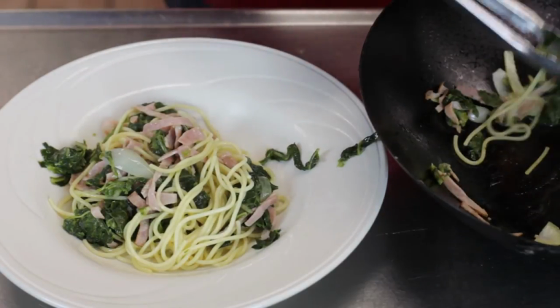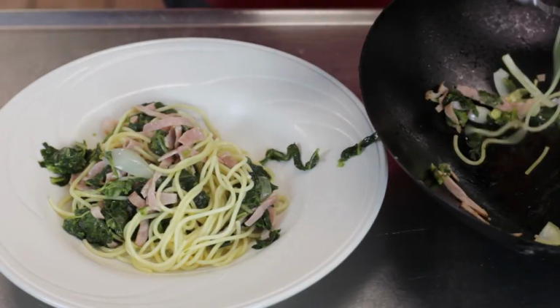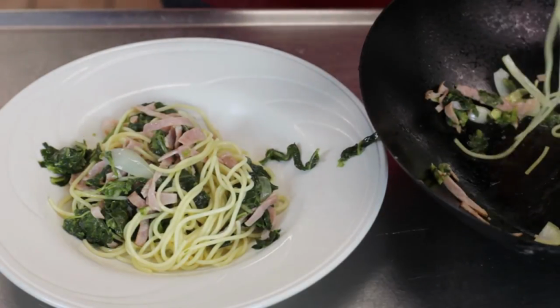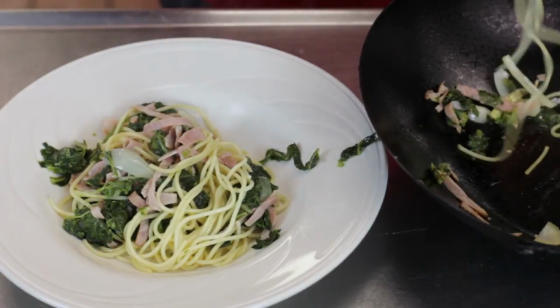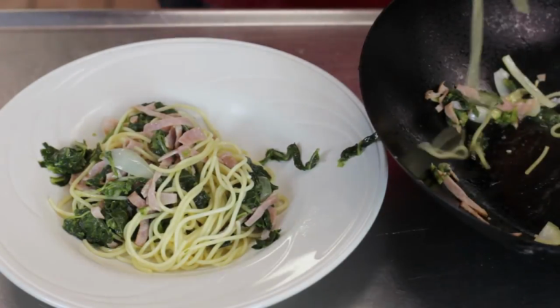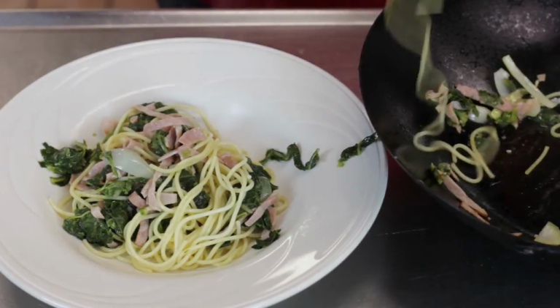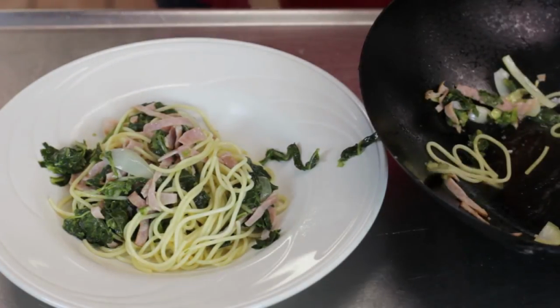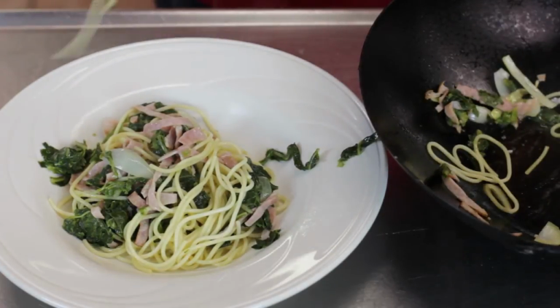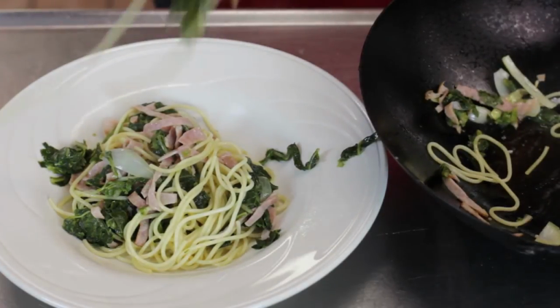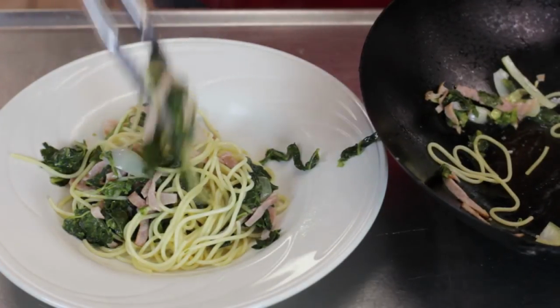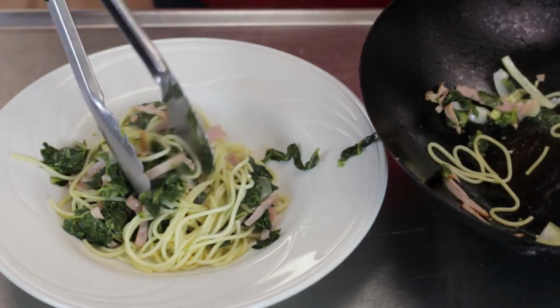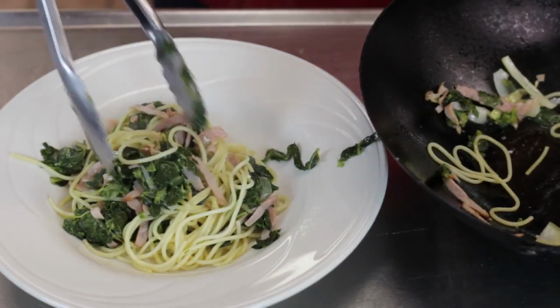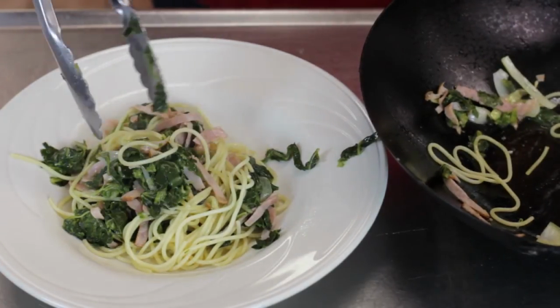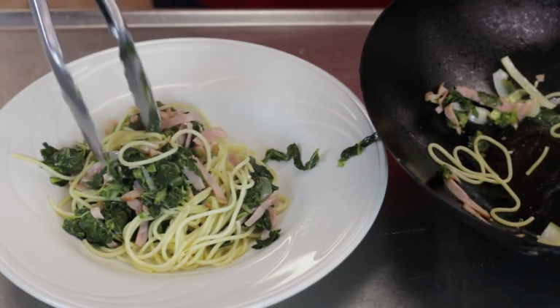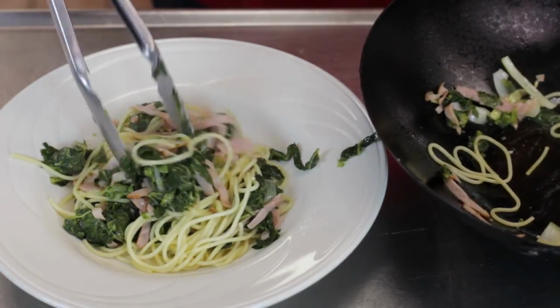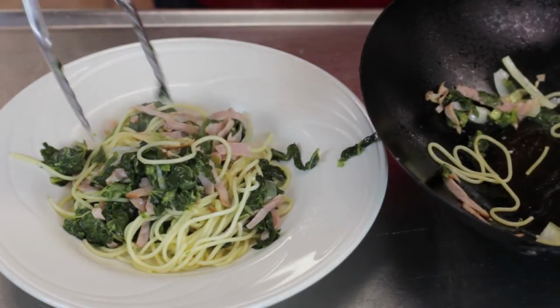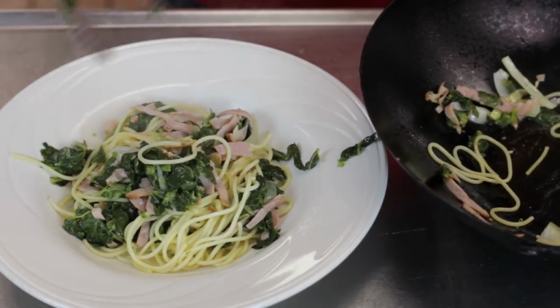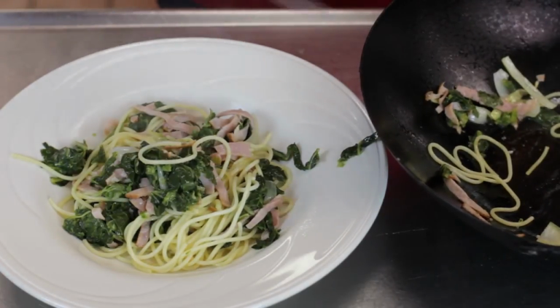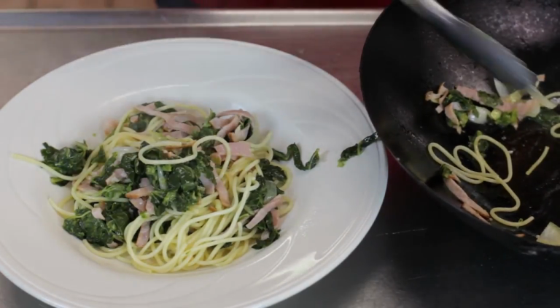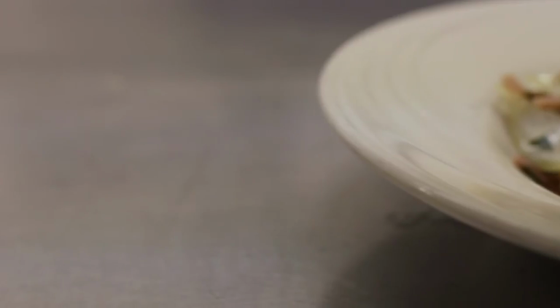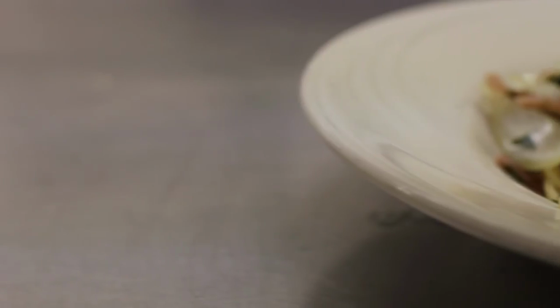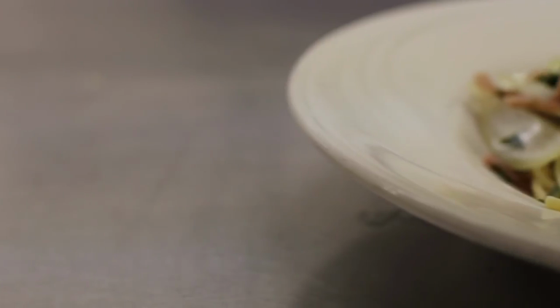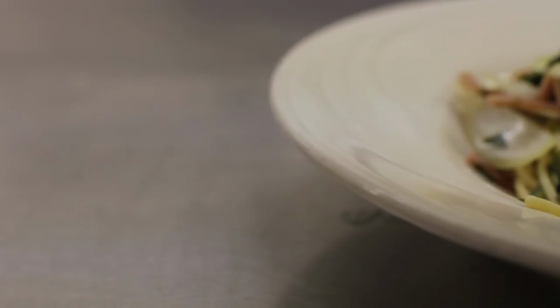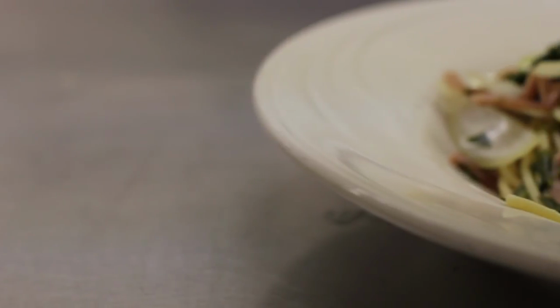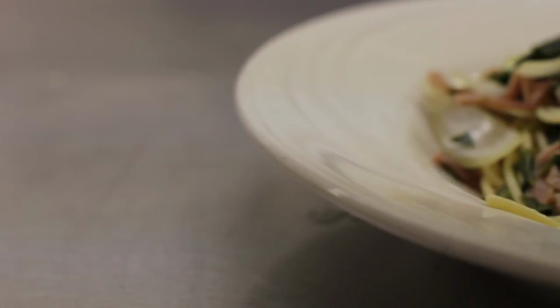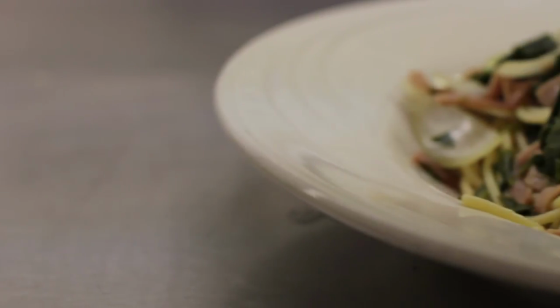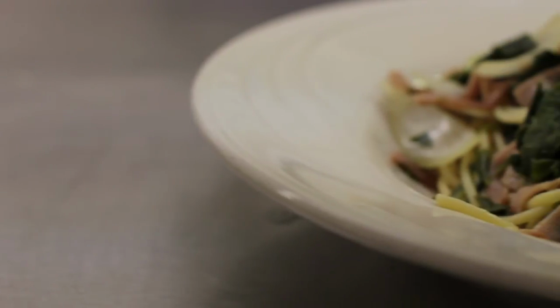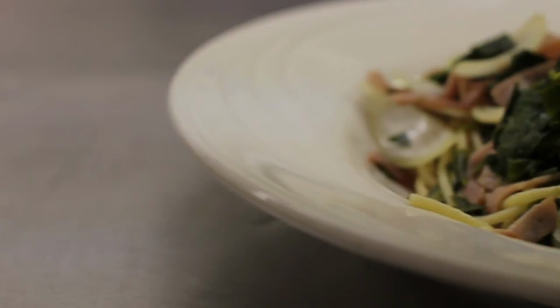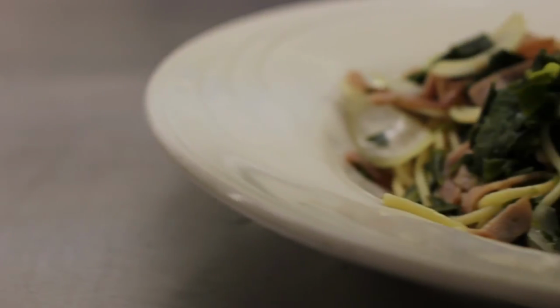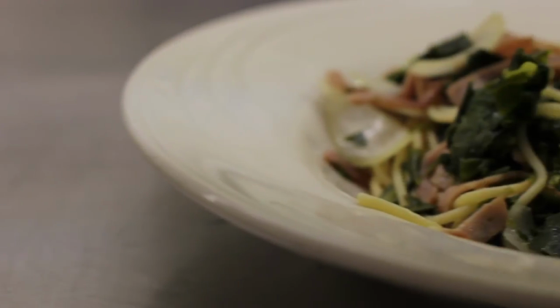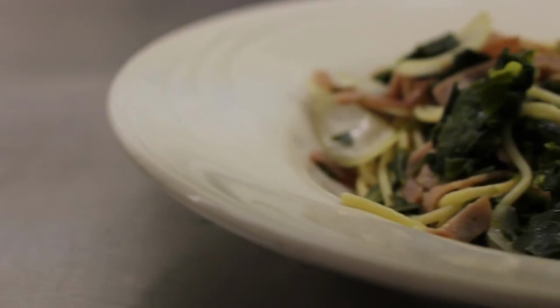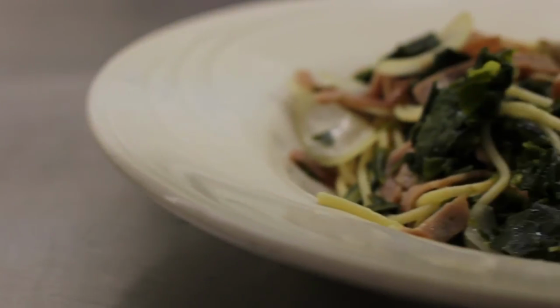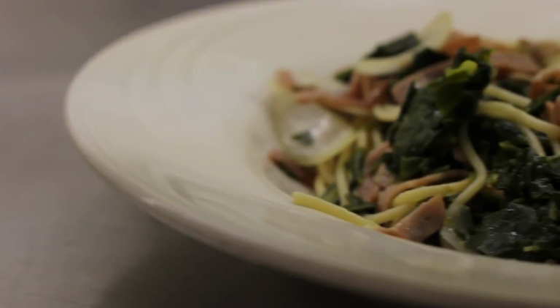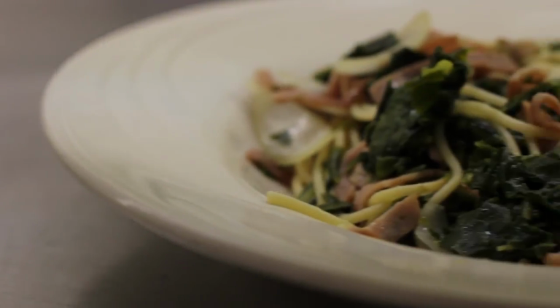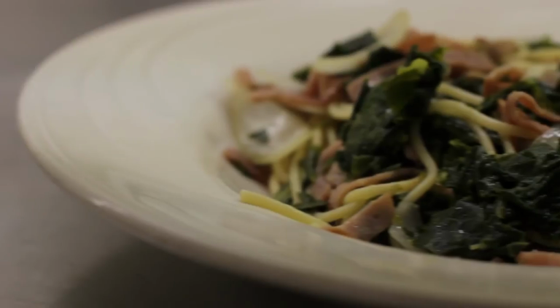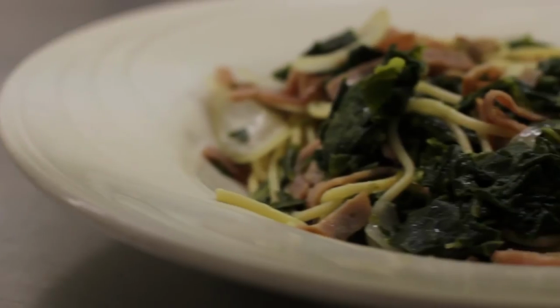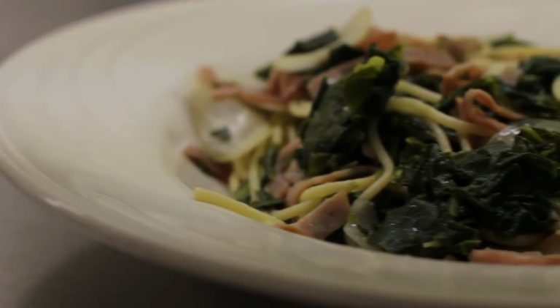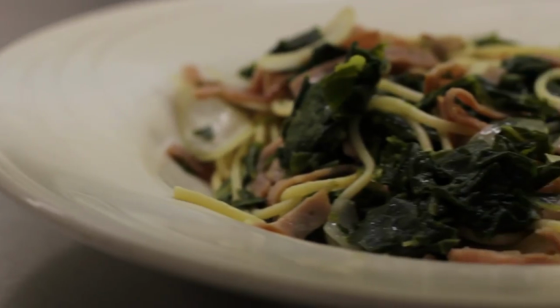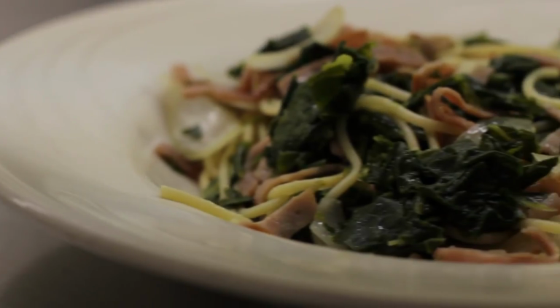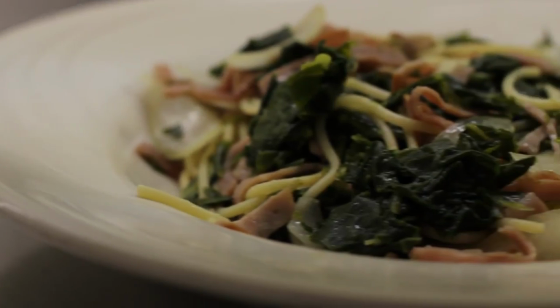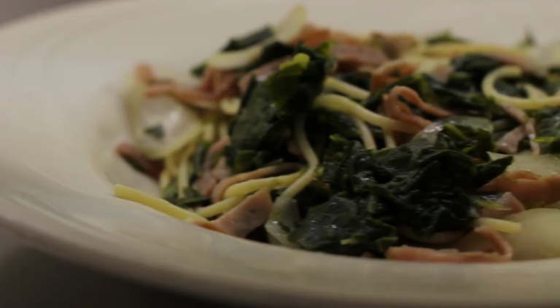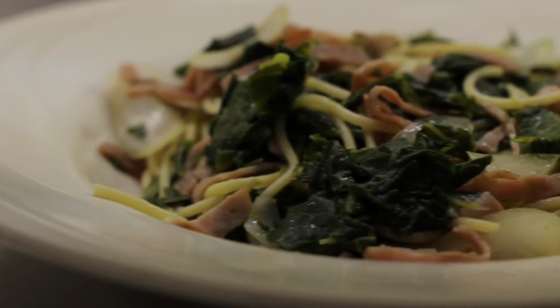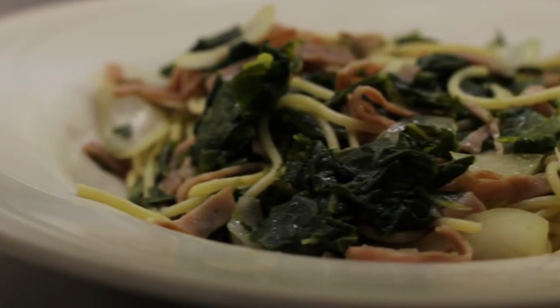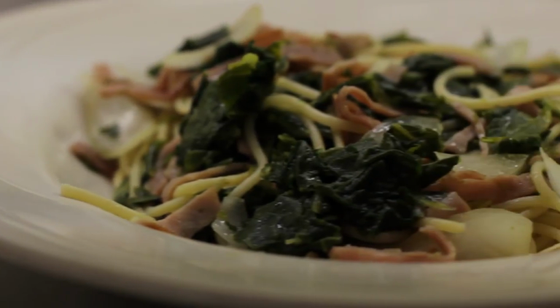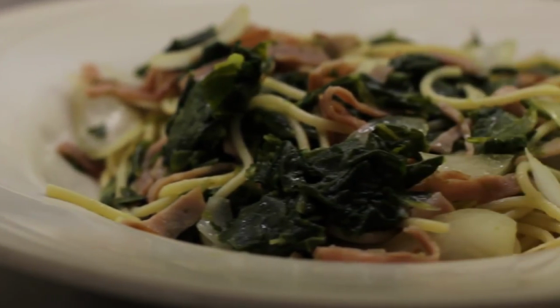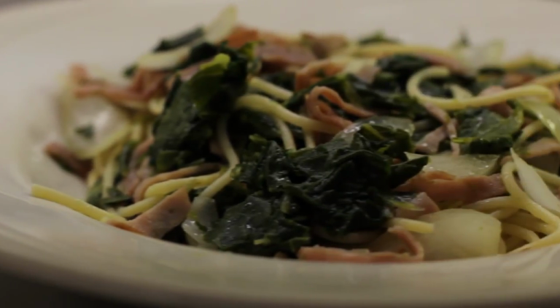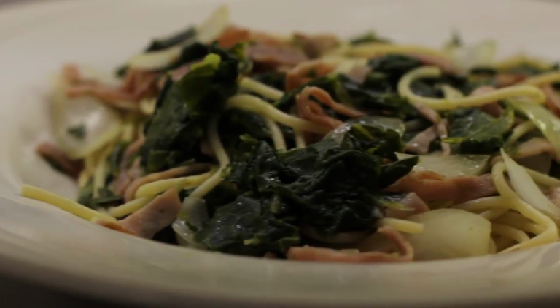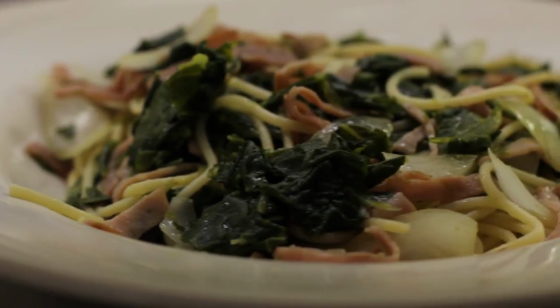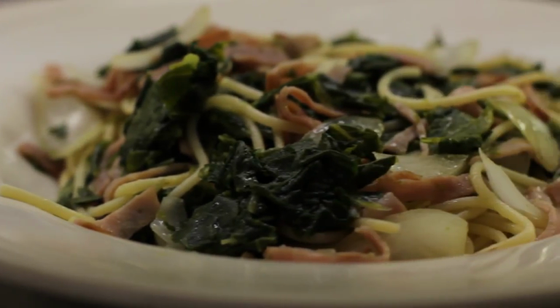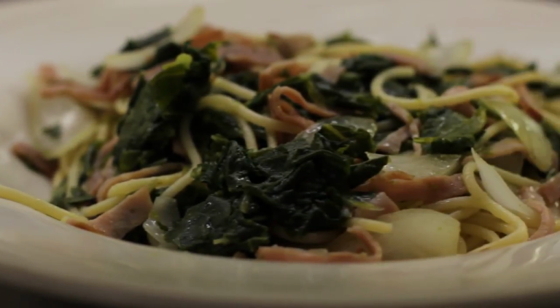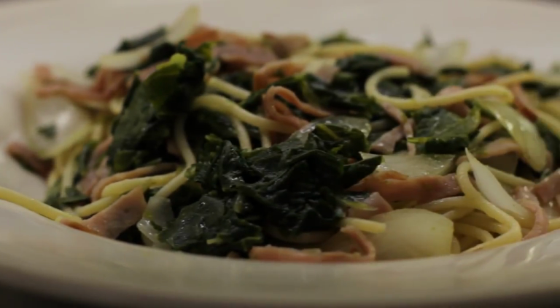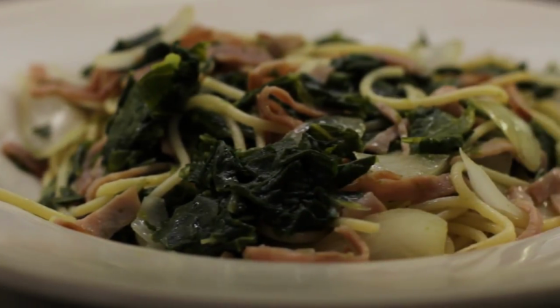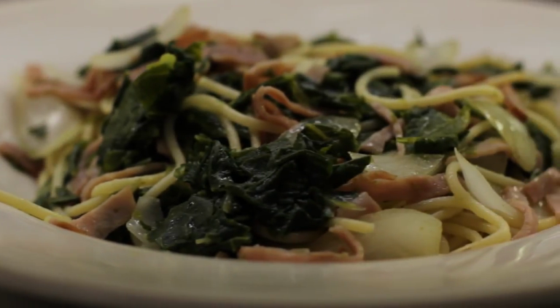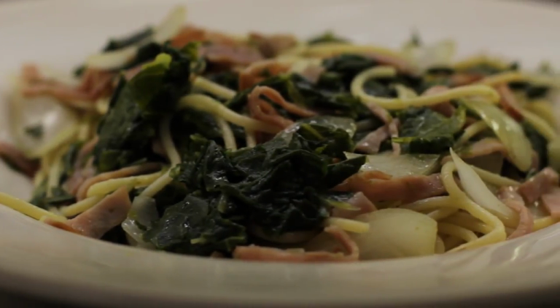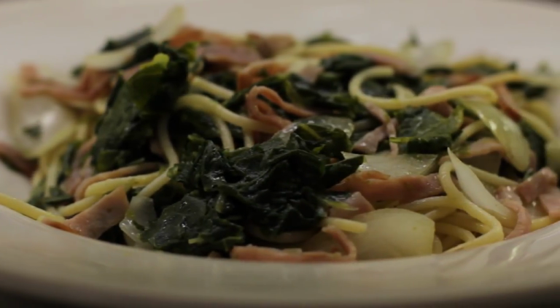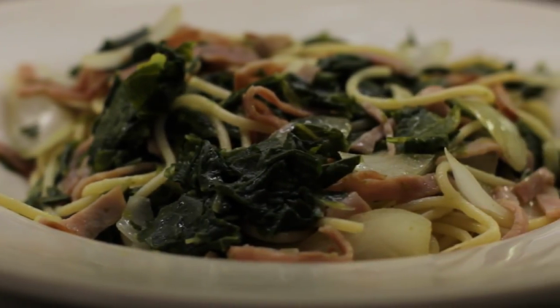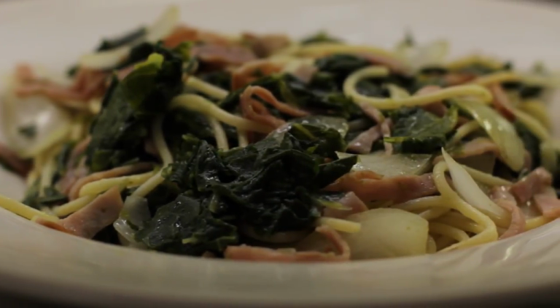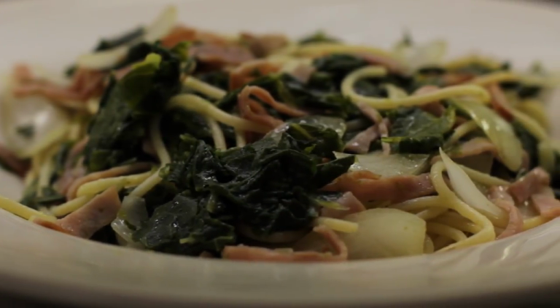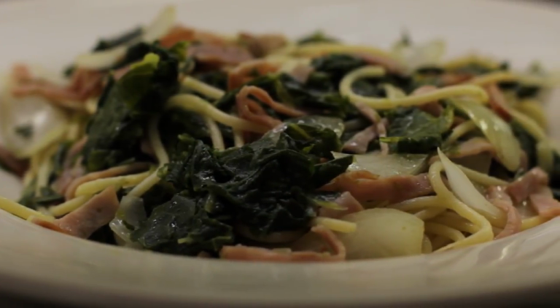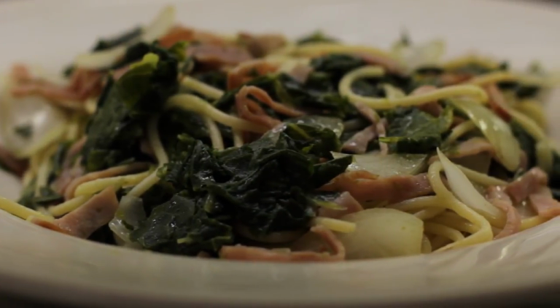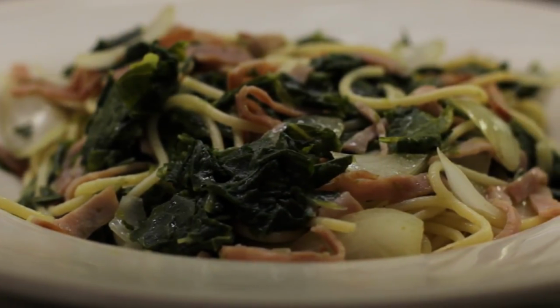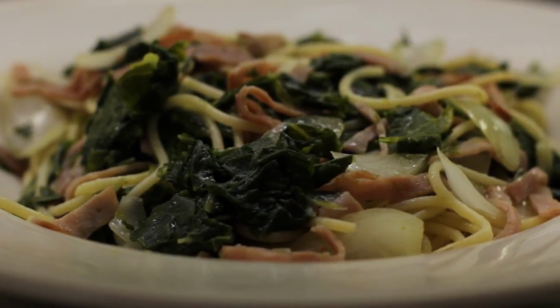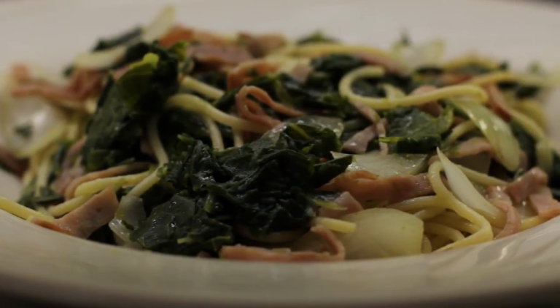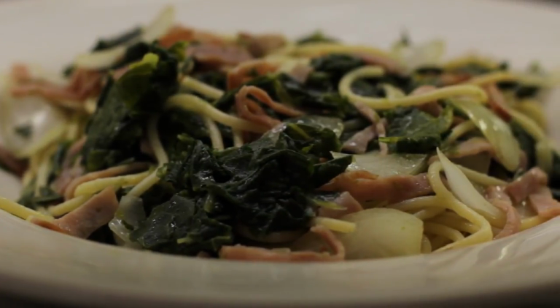And I can smell the bacon. I'm chef Ulla Robertson Neumann and I just showed you how to make down-south spaghetti the Ullala way.